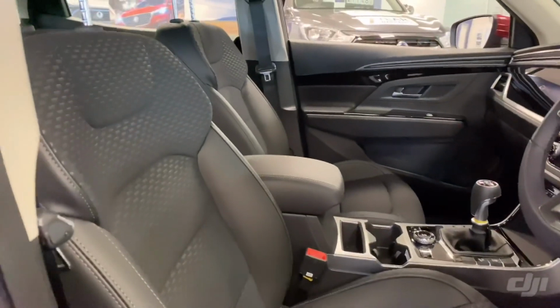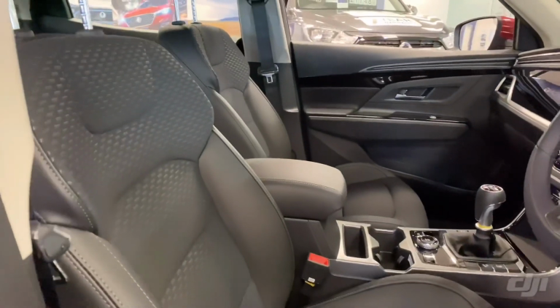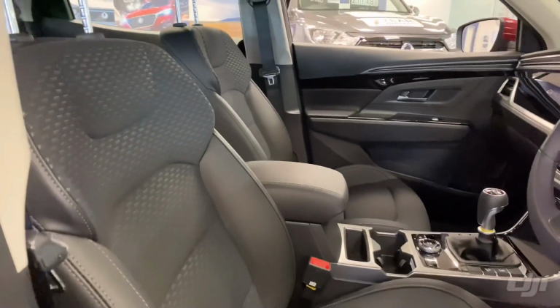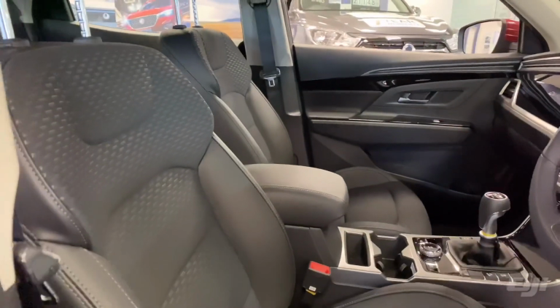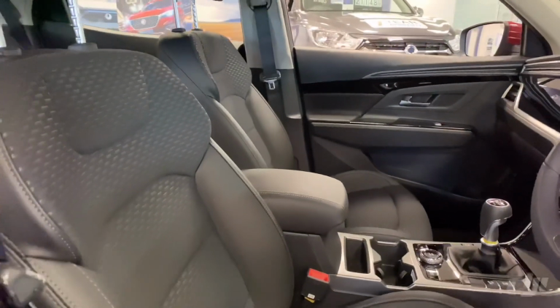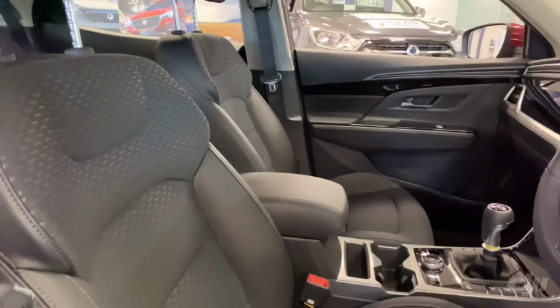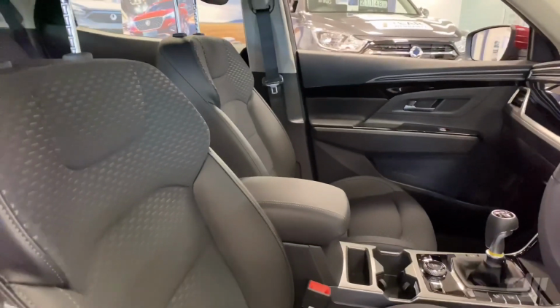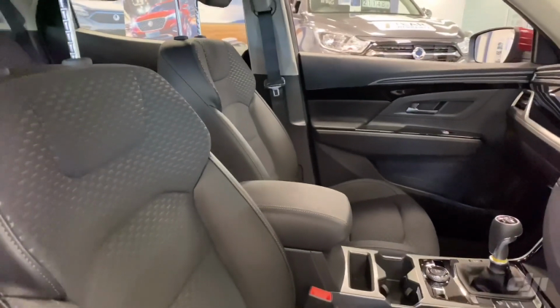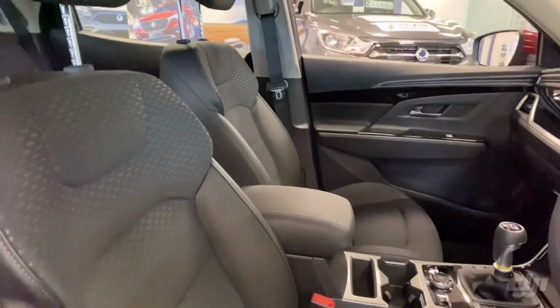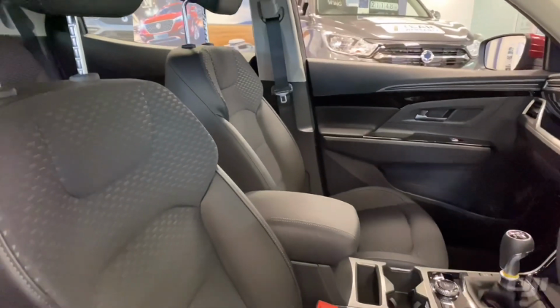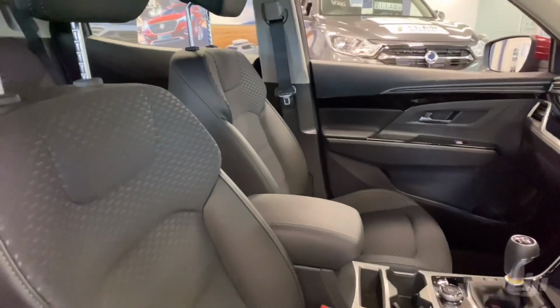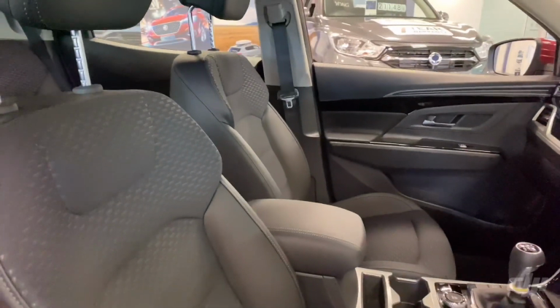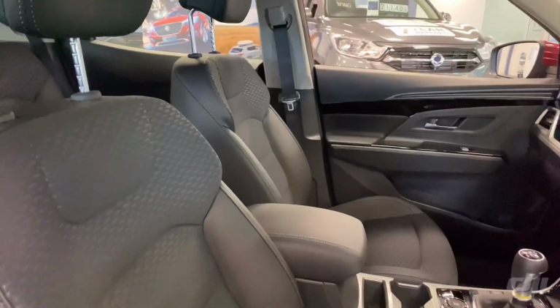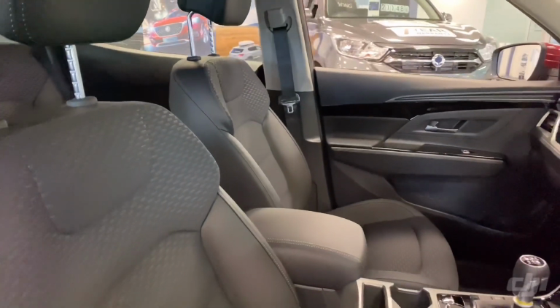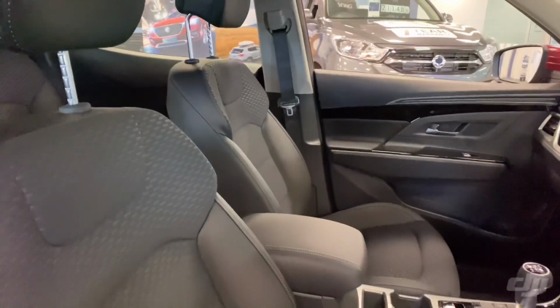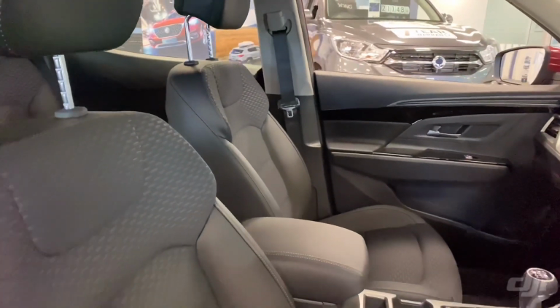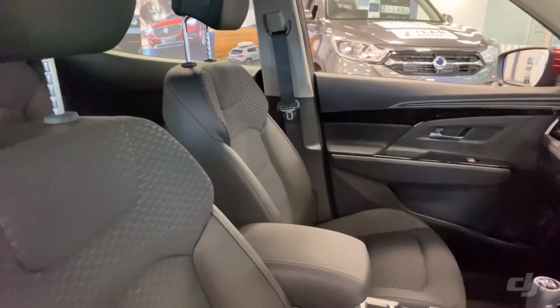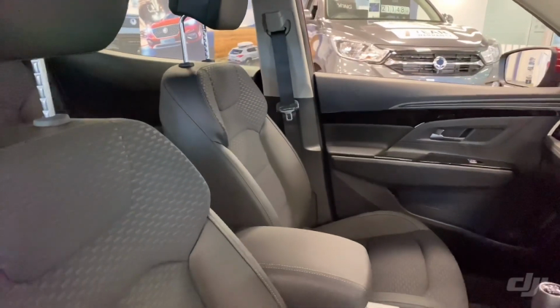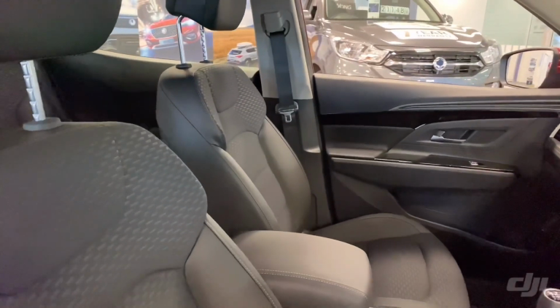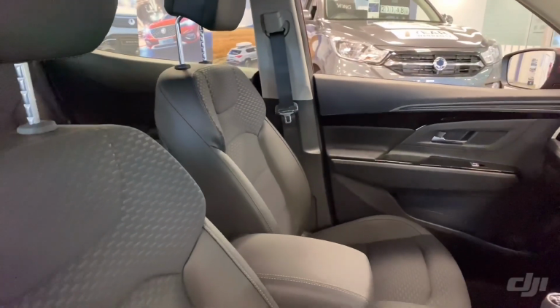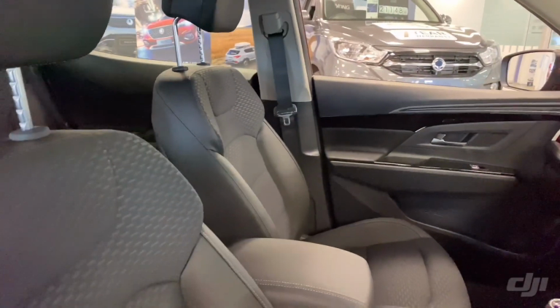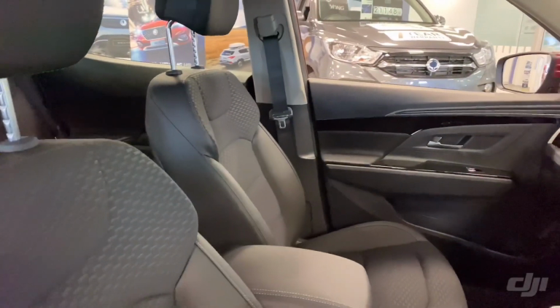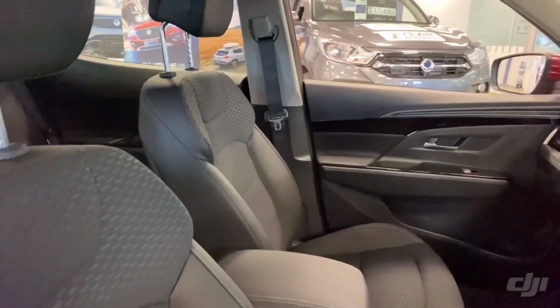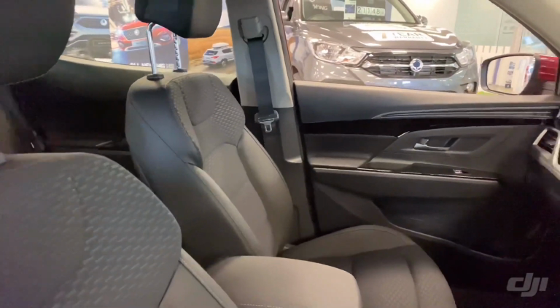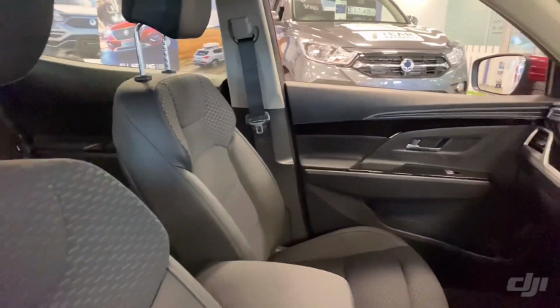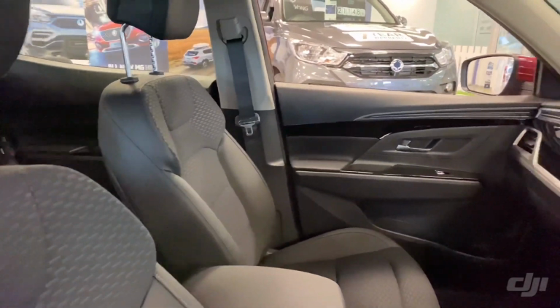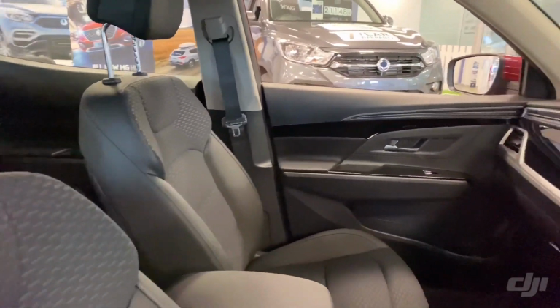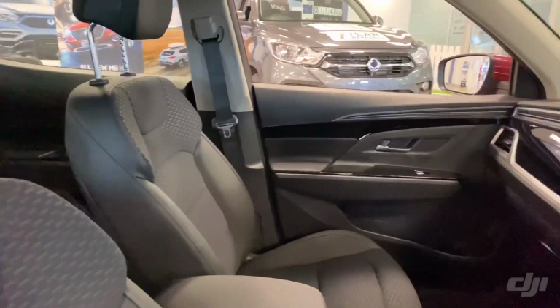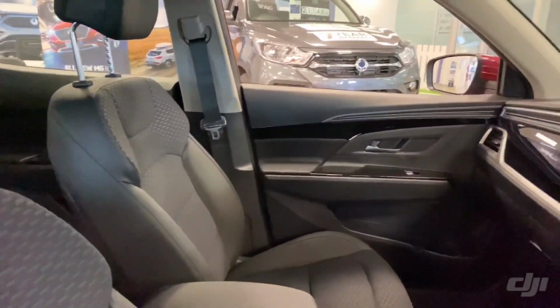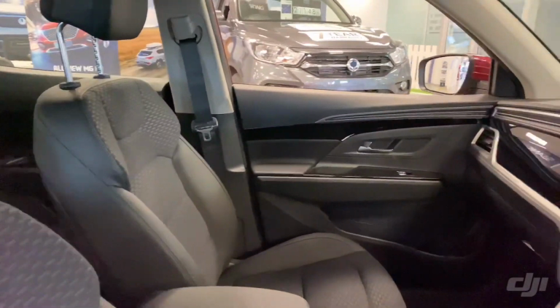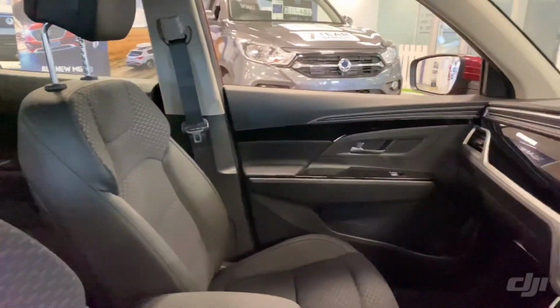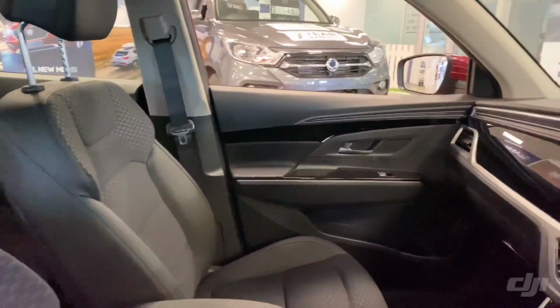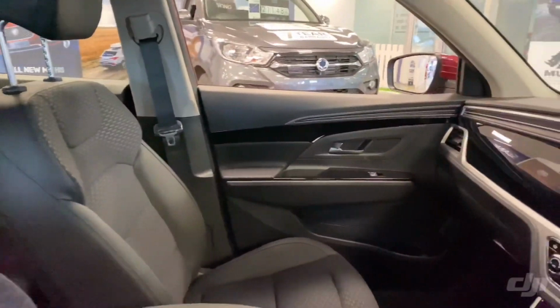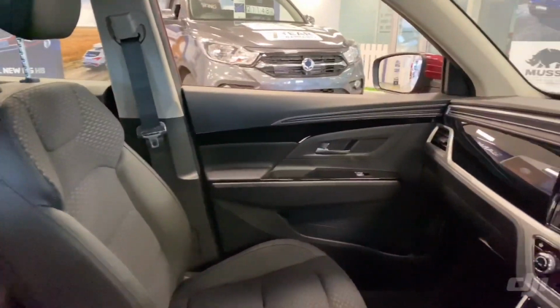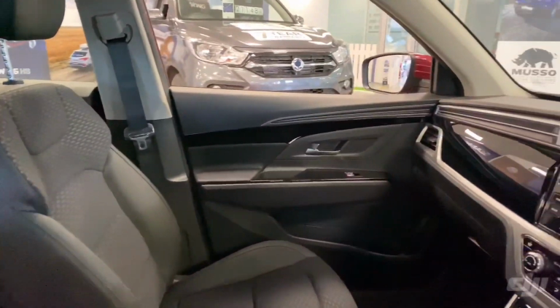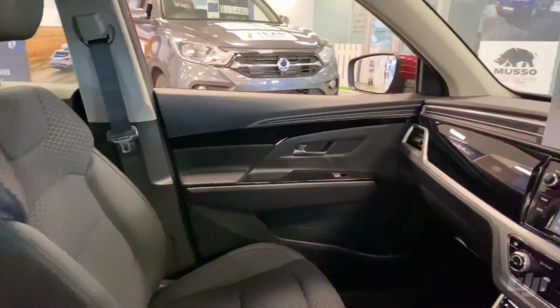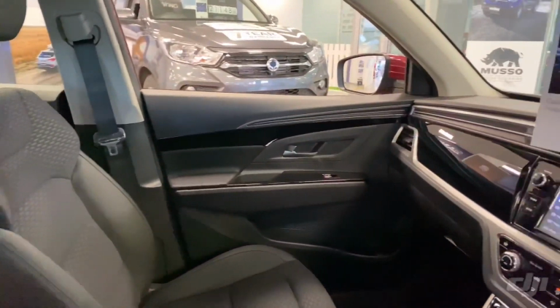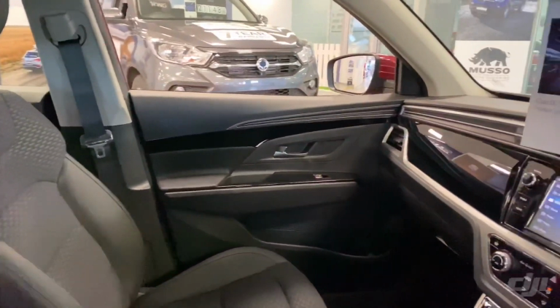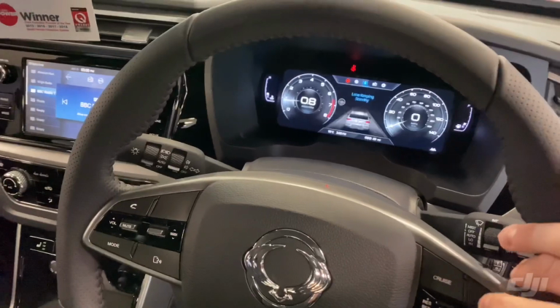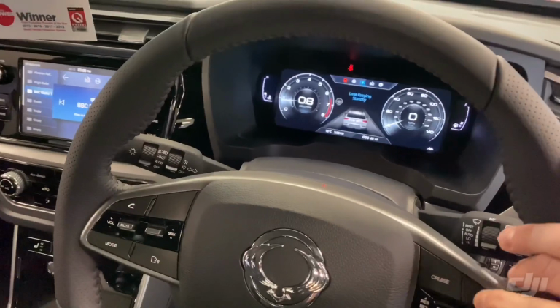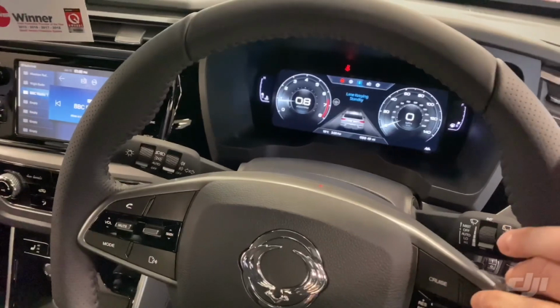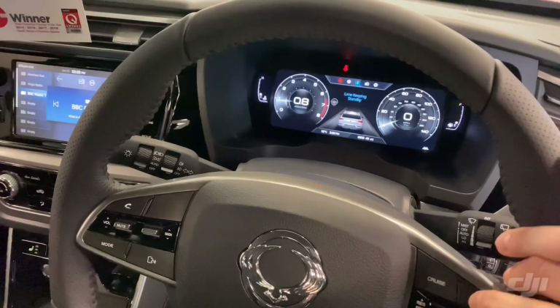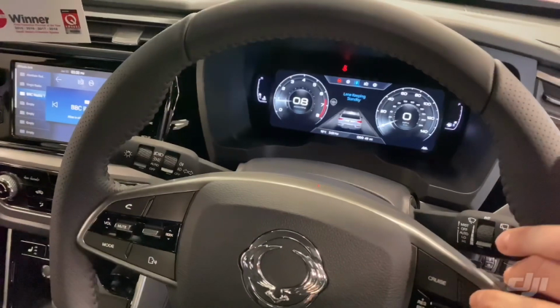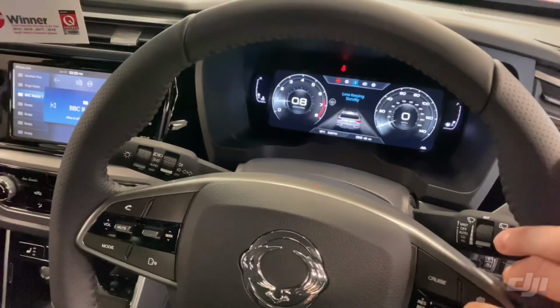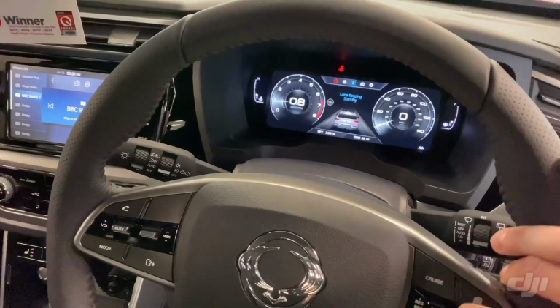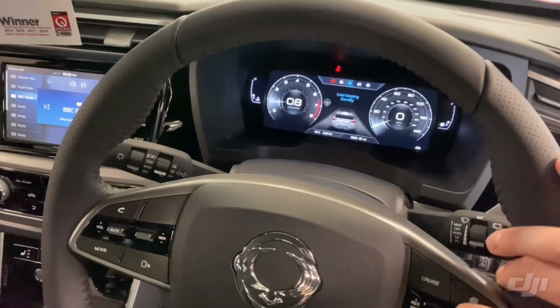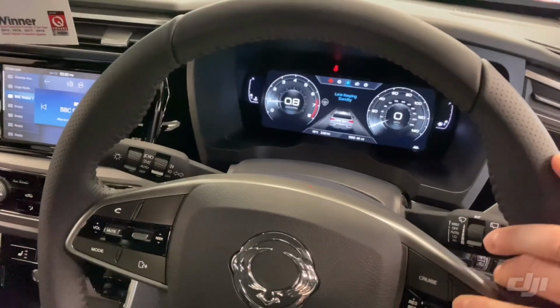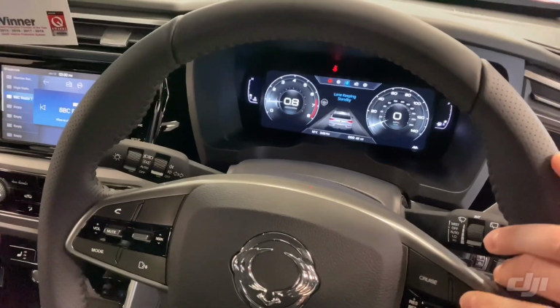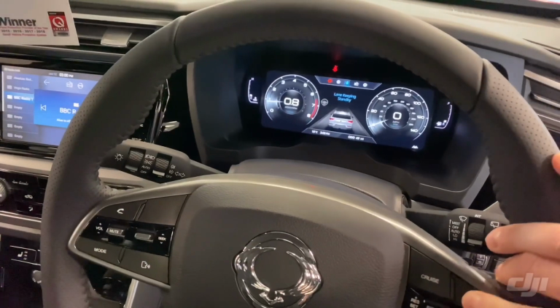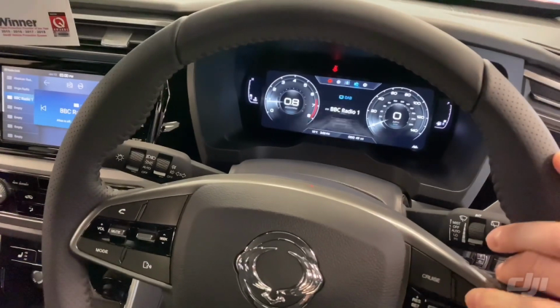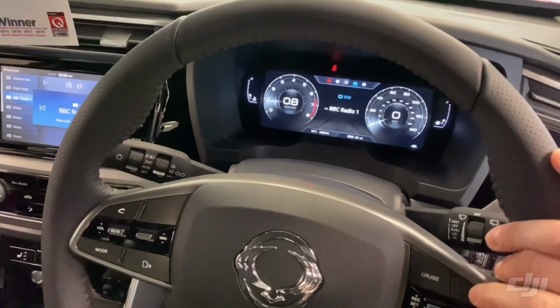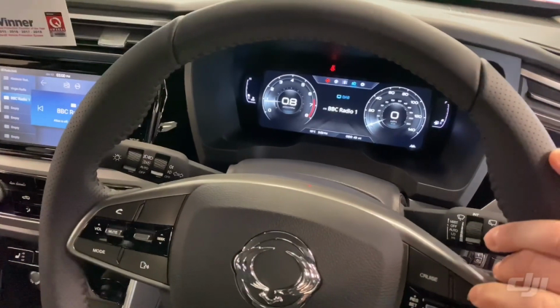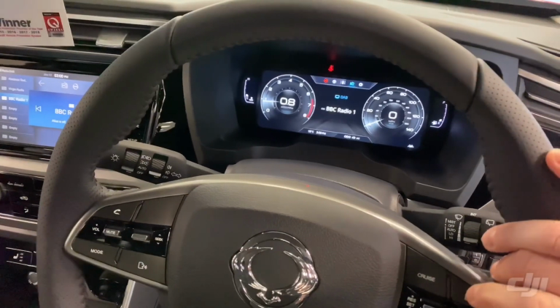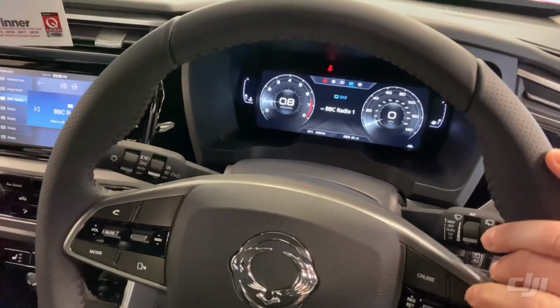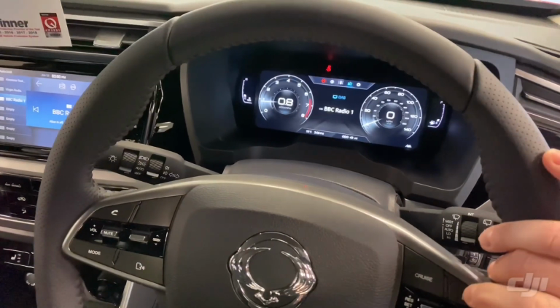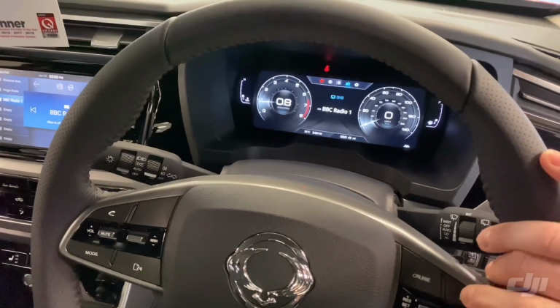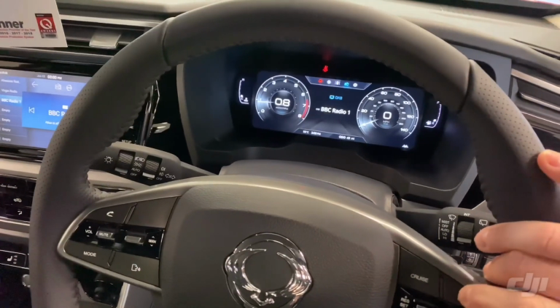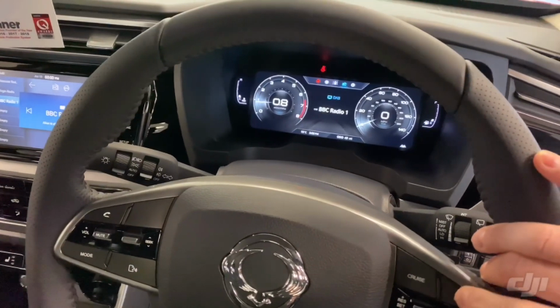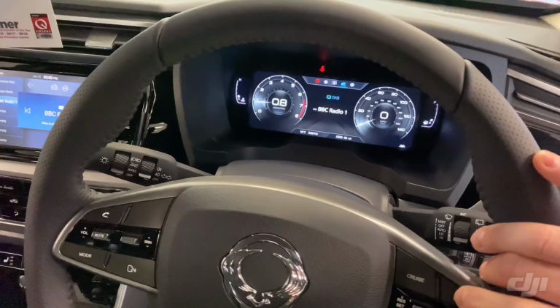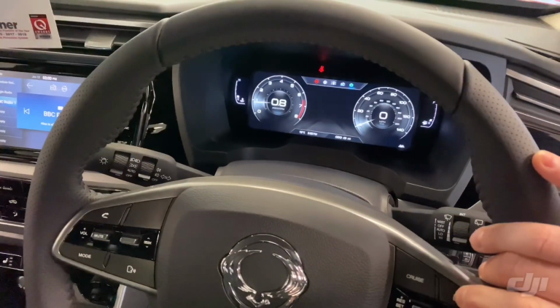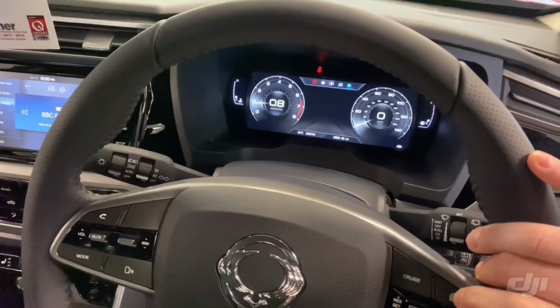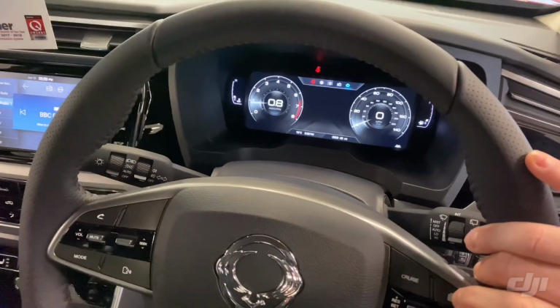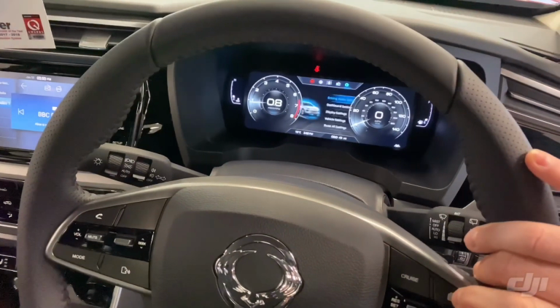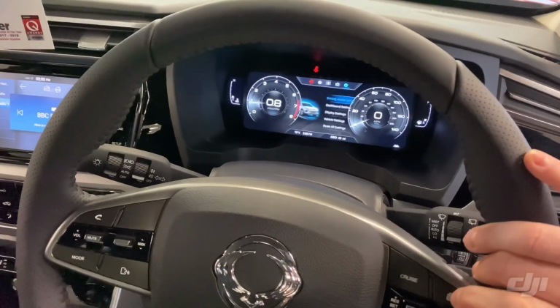Like all SsangYongs, the Korando comes with a 7 year, 150,000 miles warranty, which is by far the best in class.